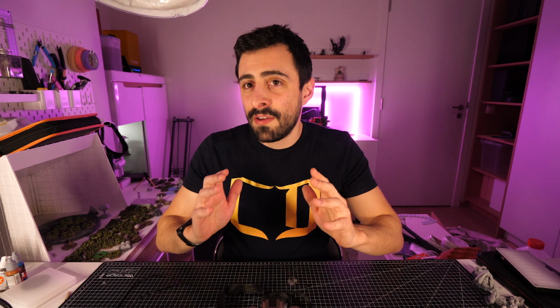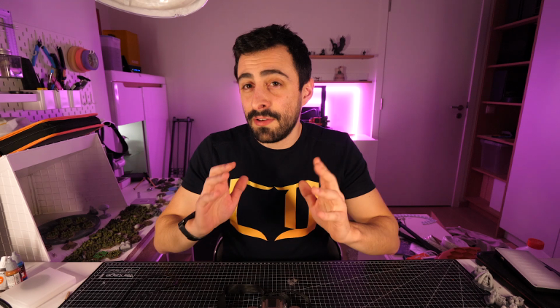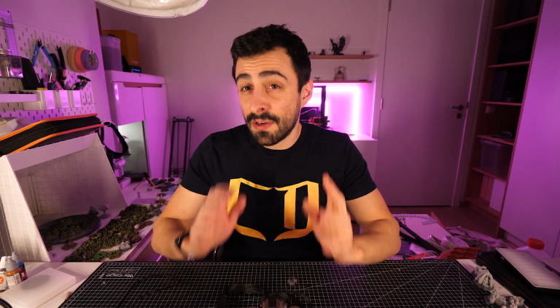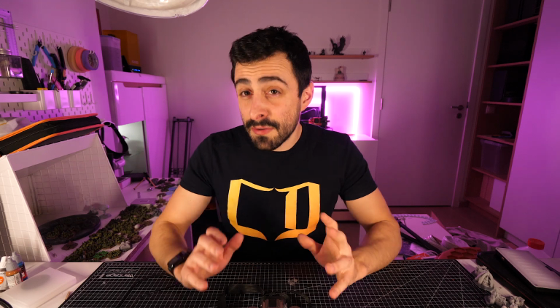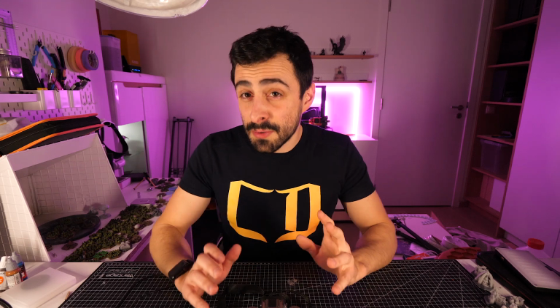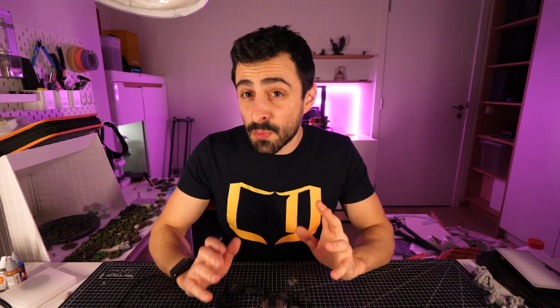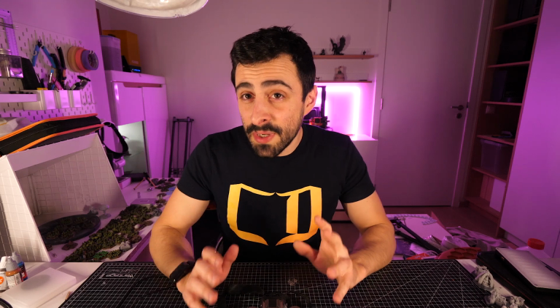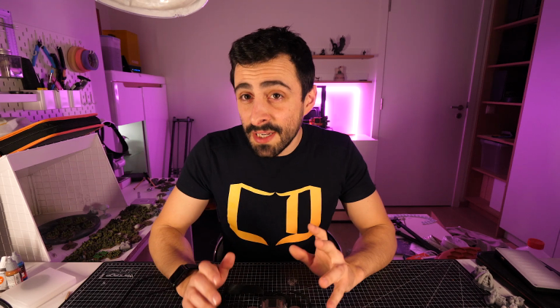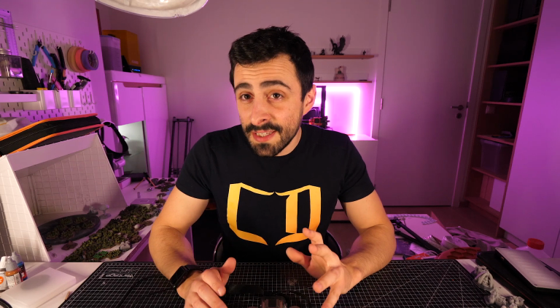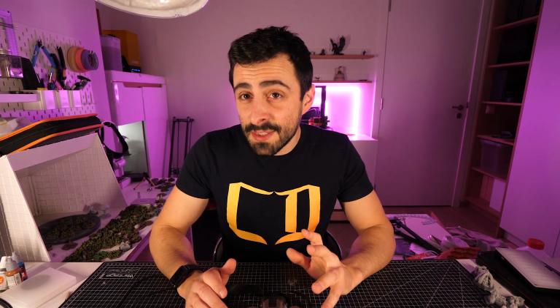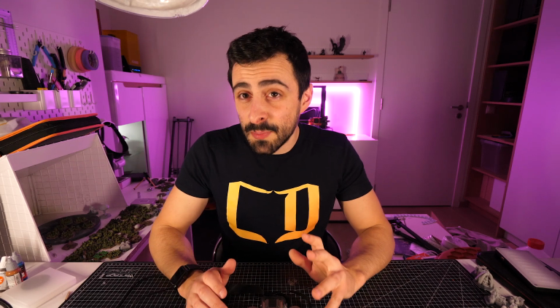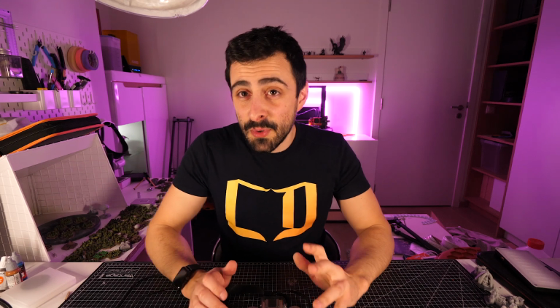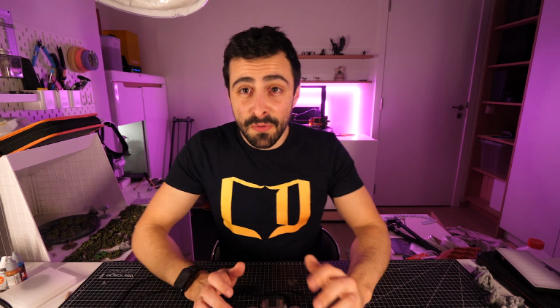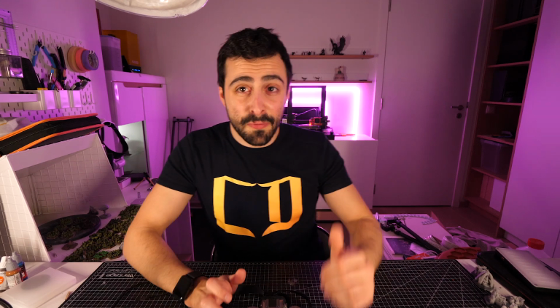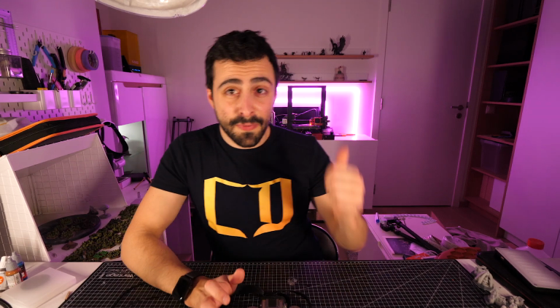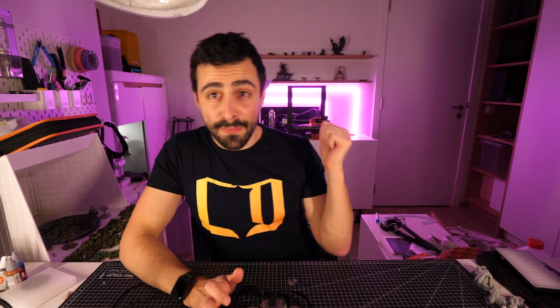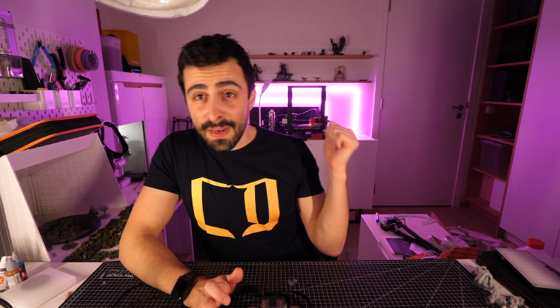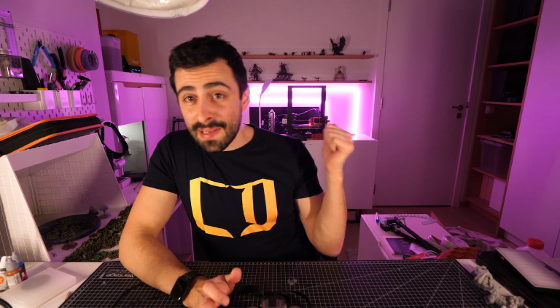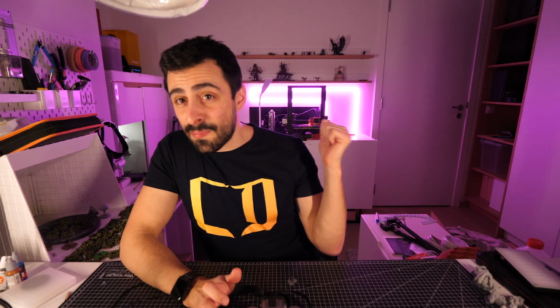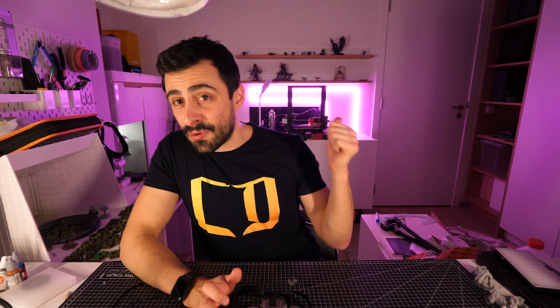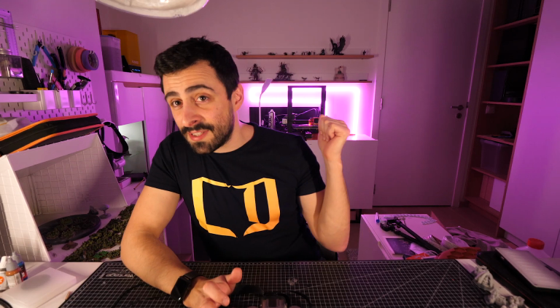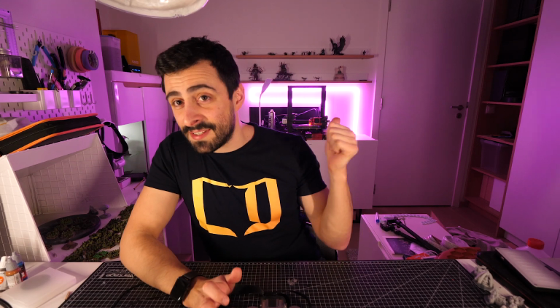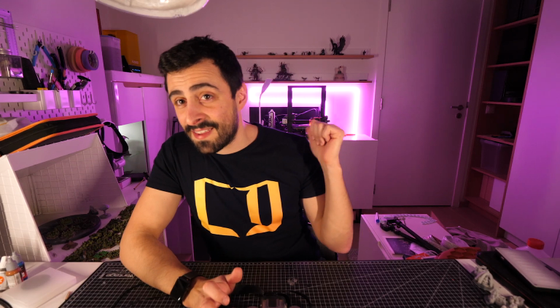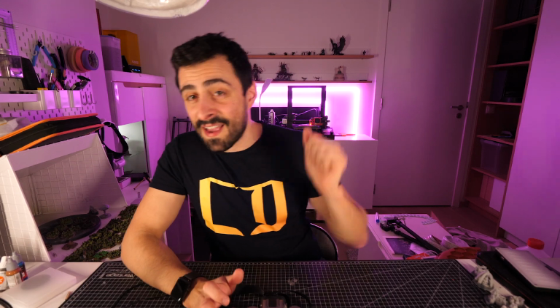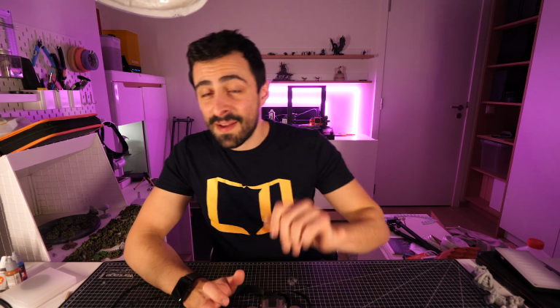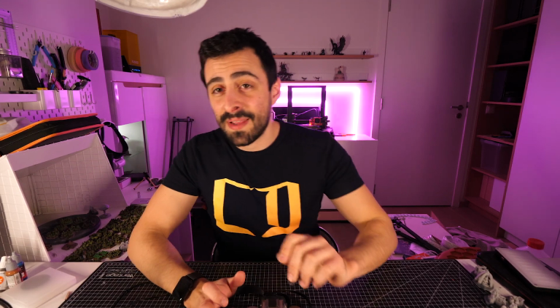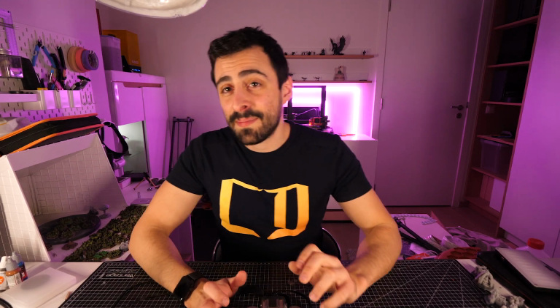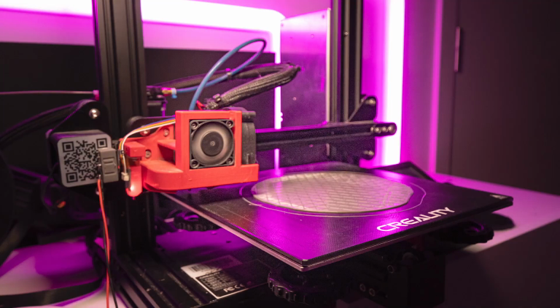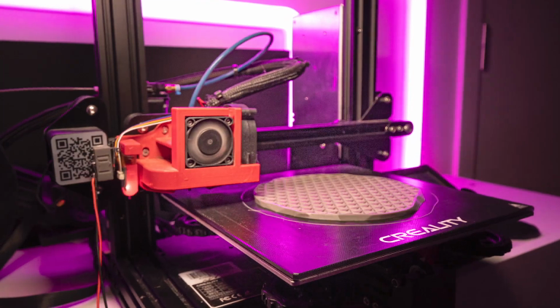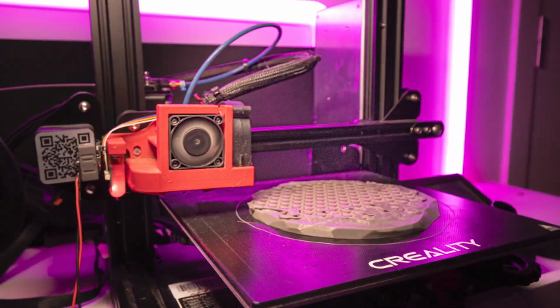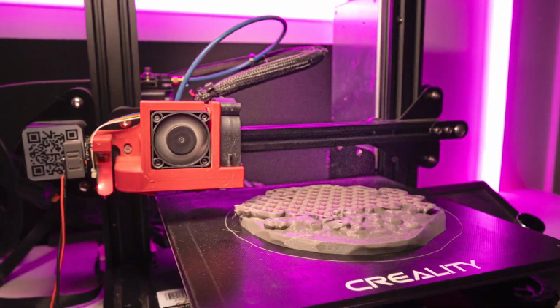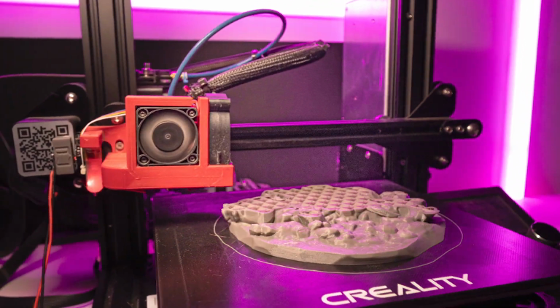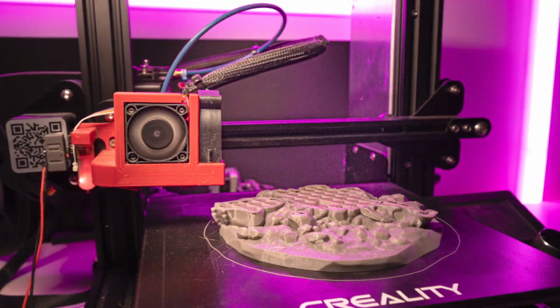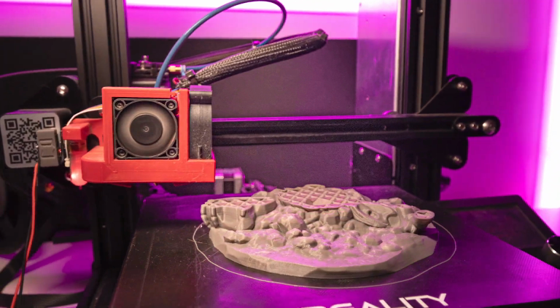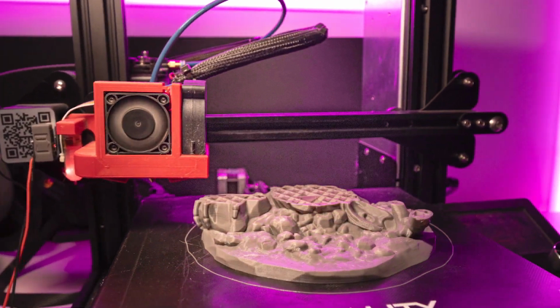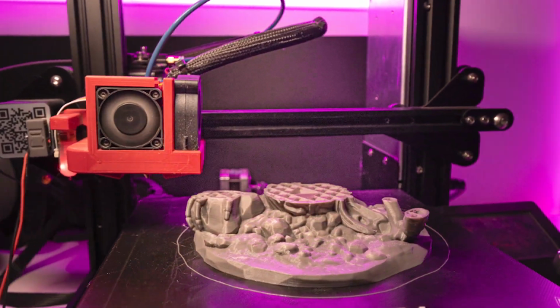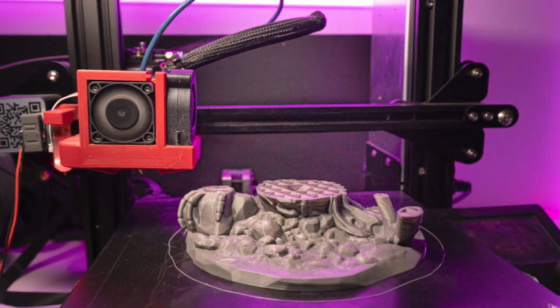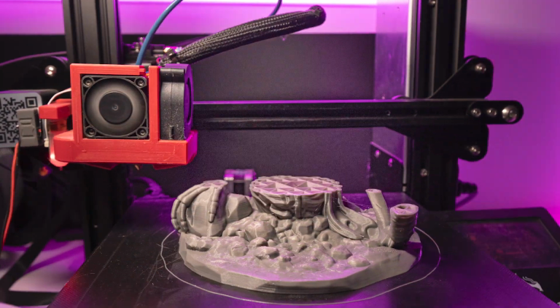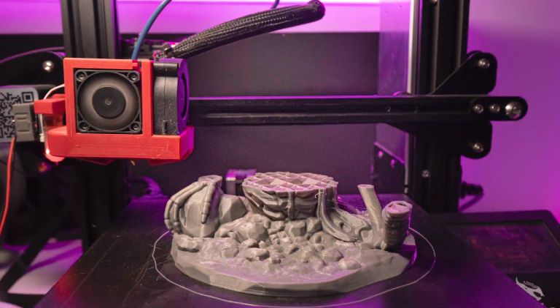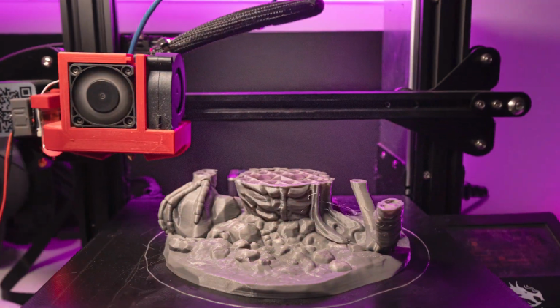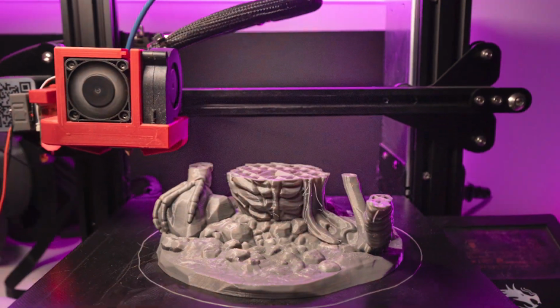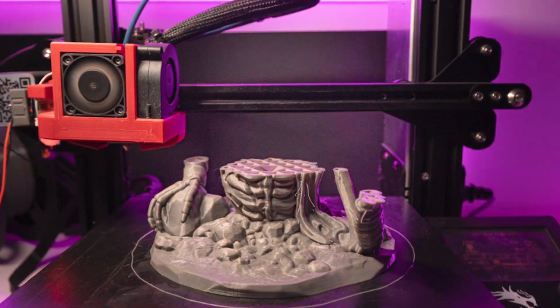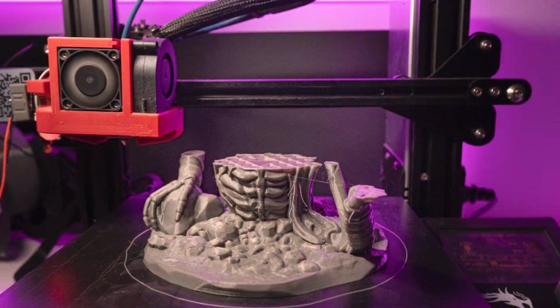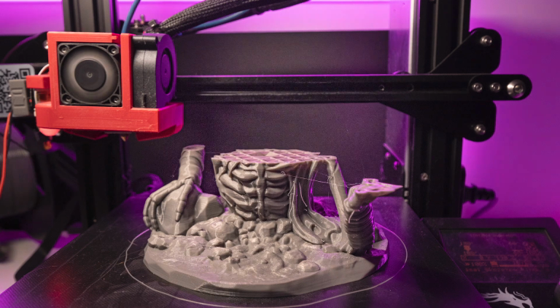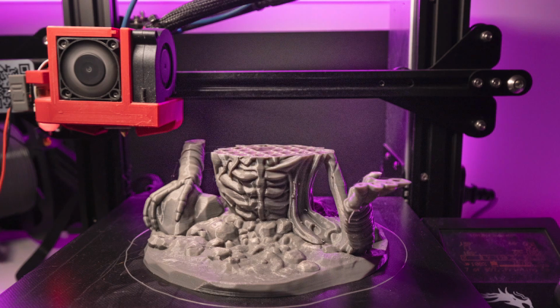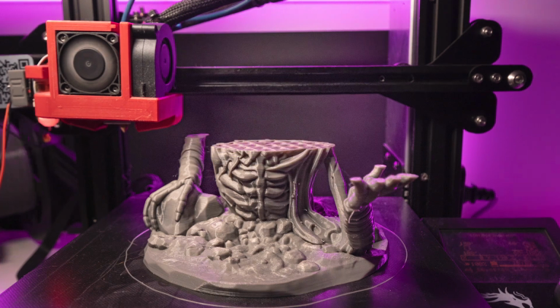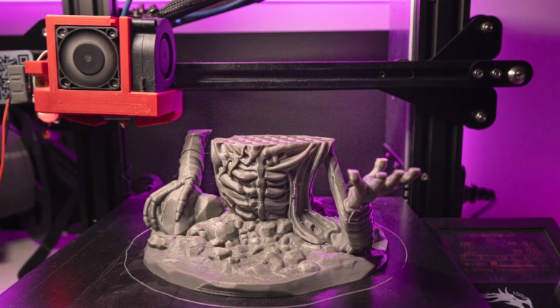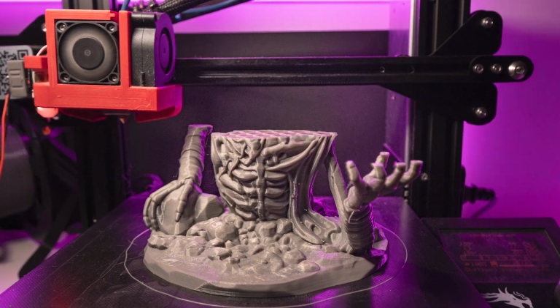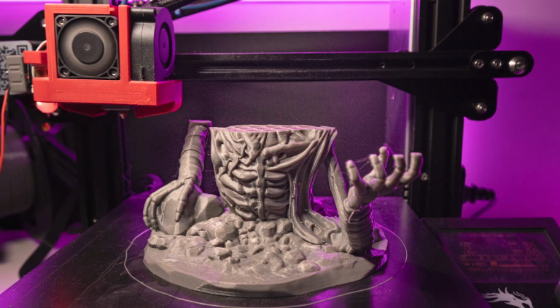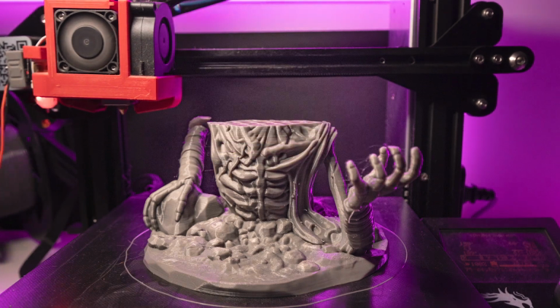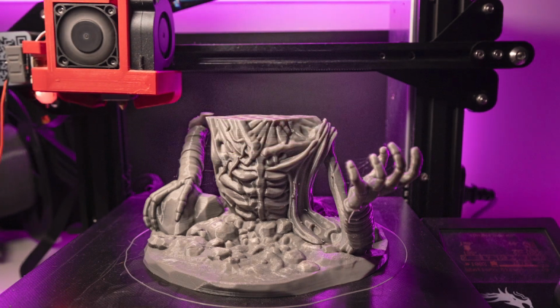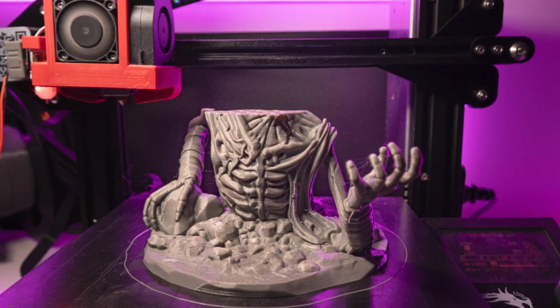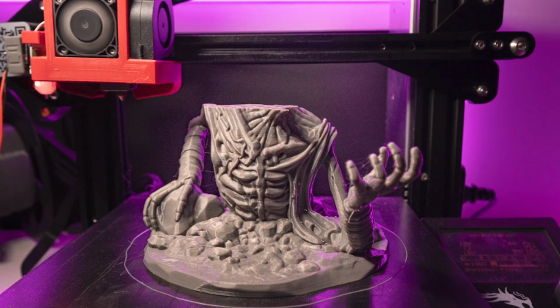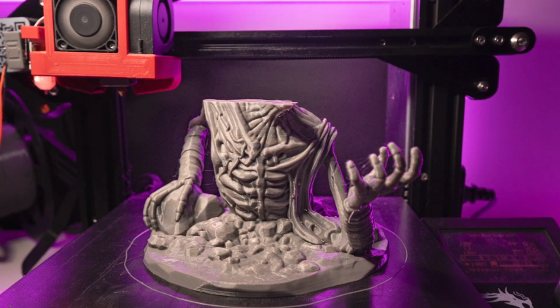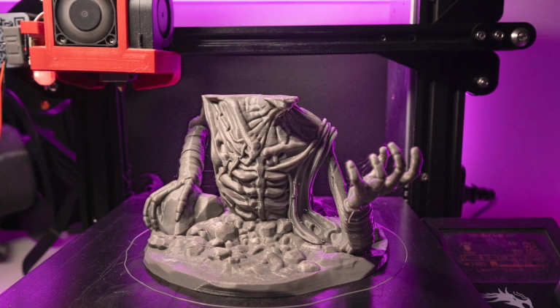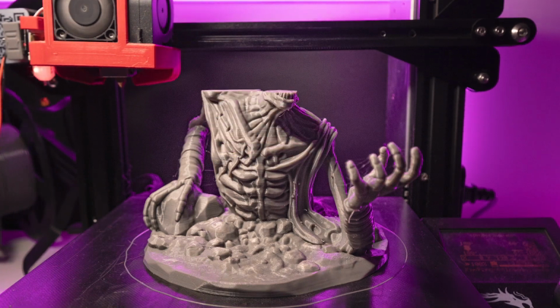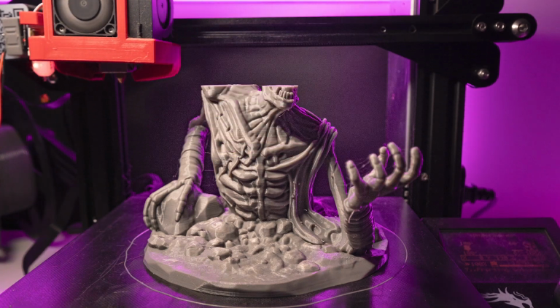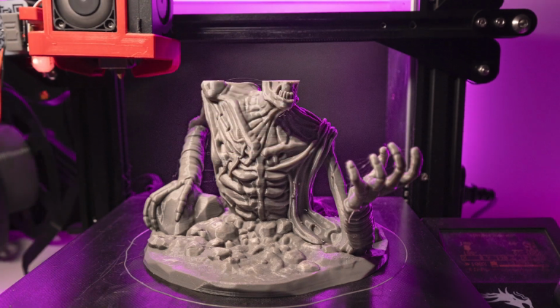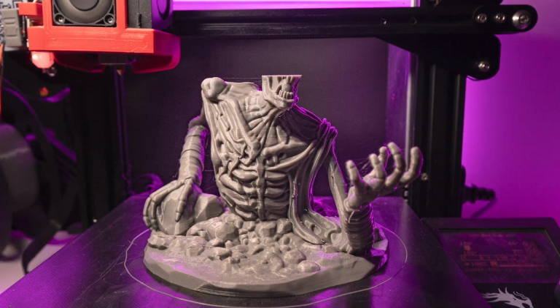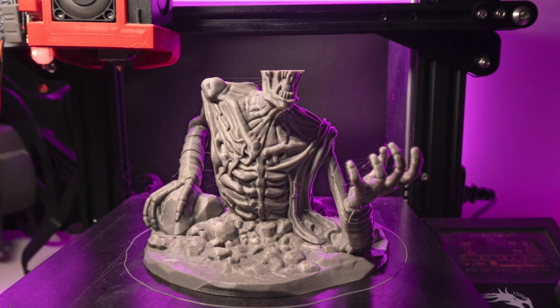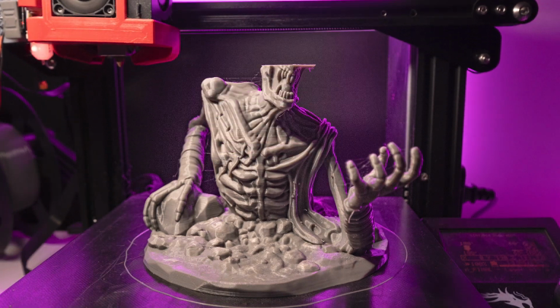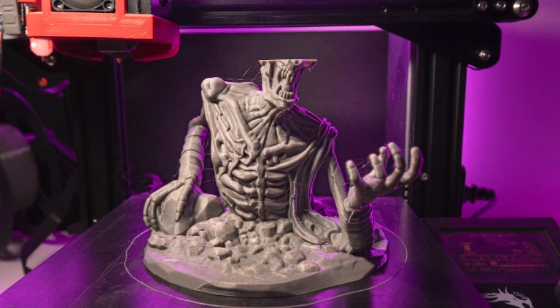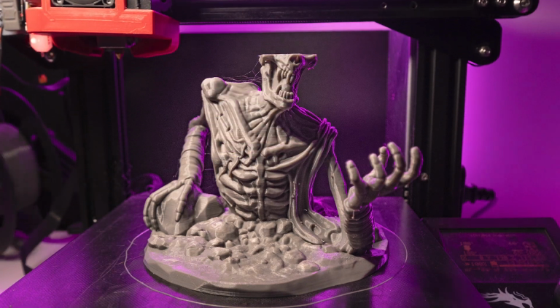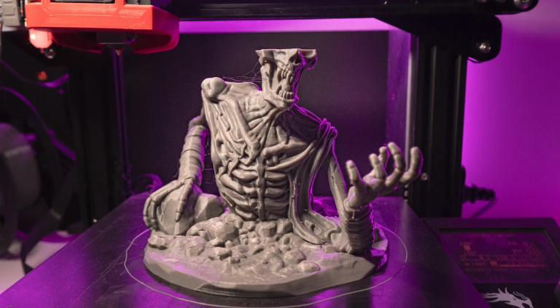You know those really smooth 3D printed time lapses where you see the layers one by one? I'm going to show you how you can make one.